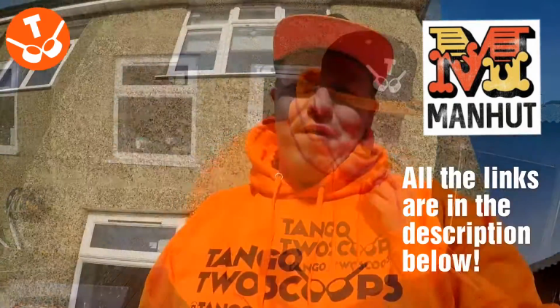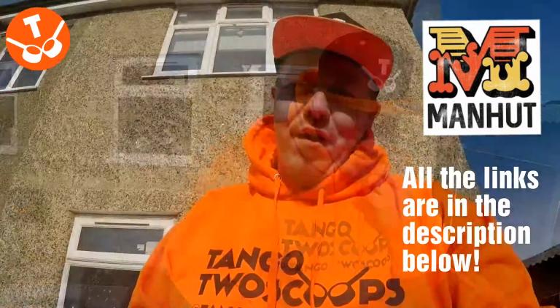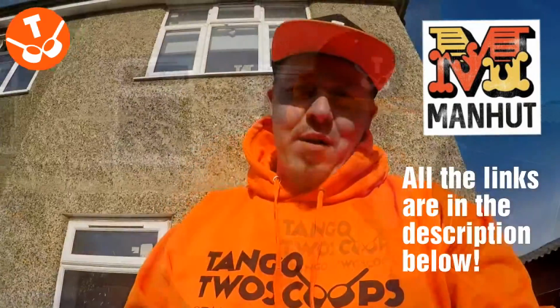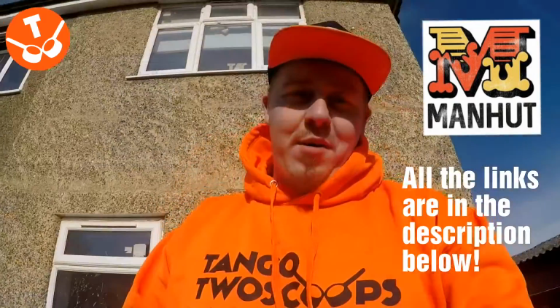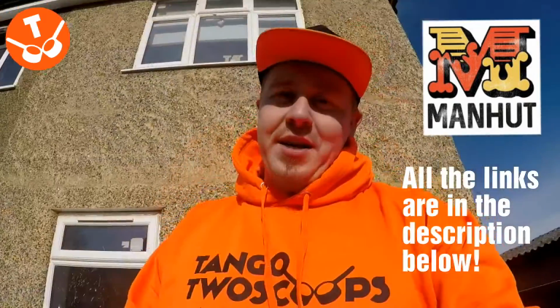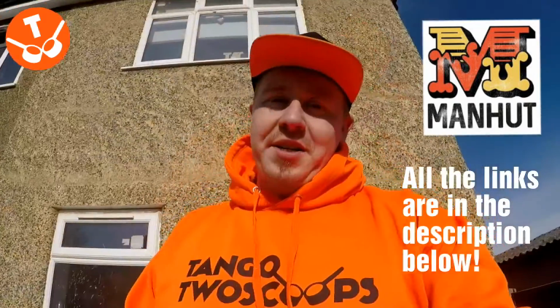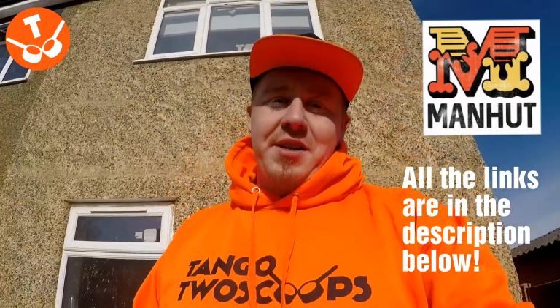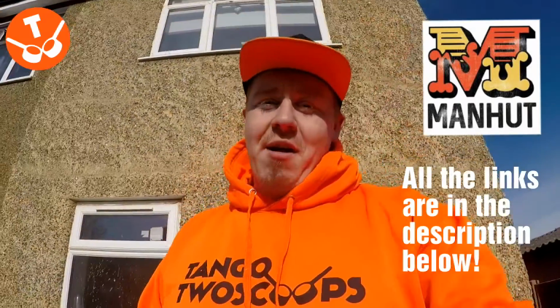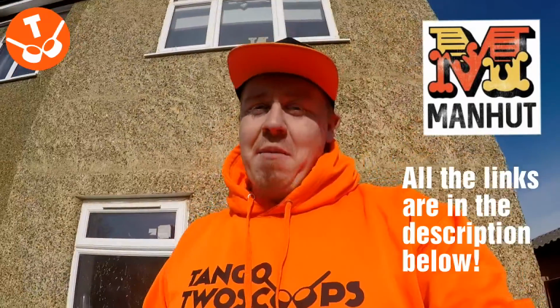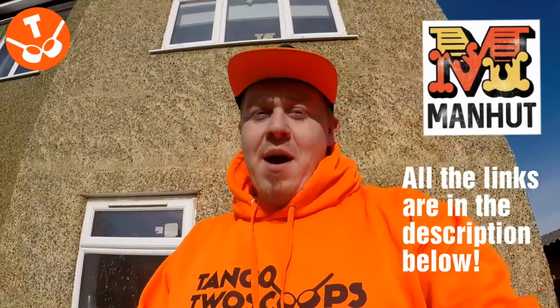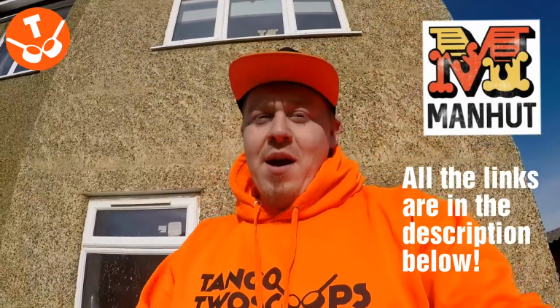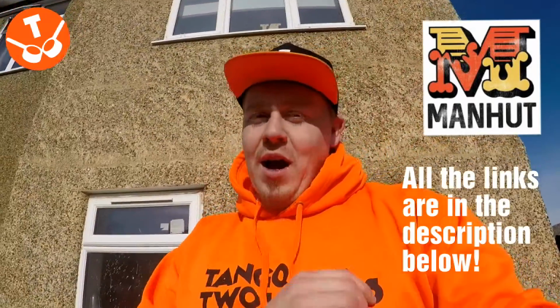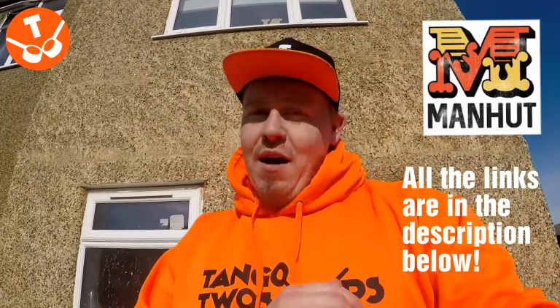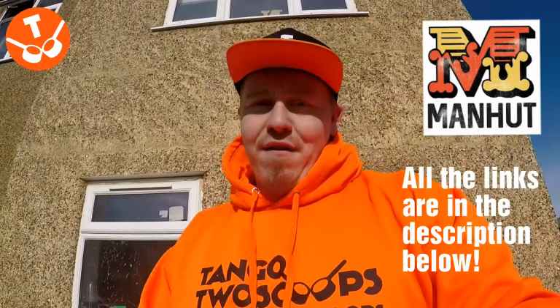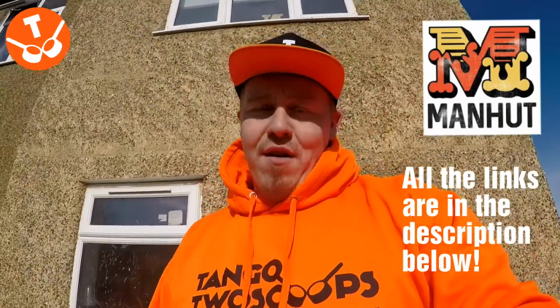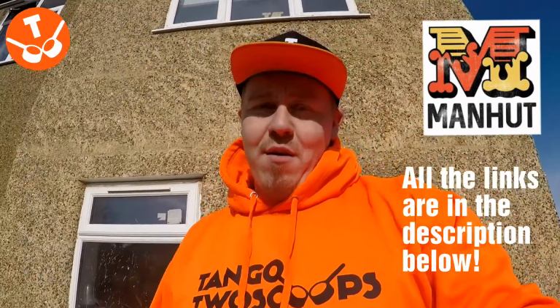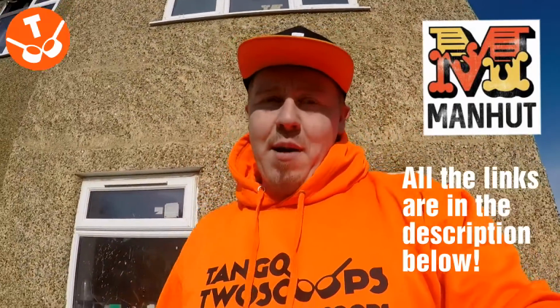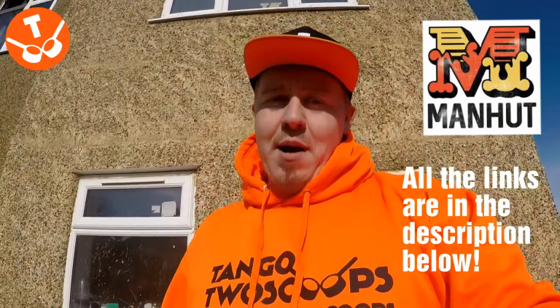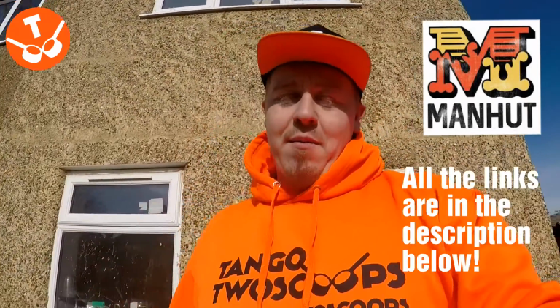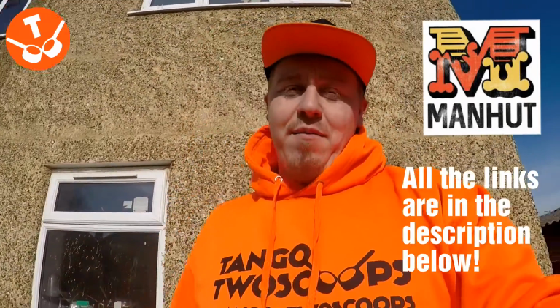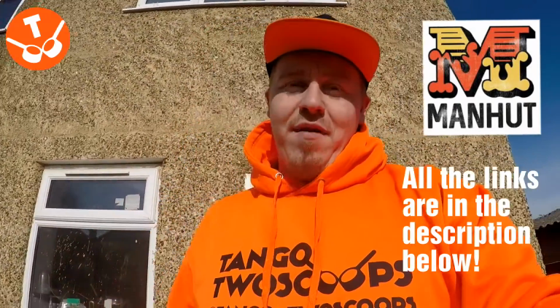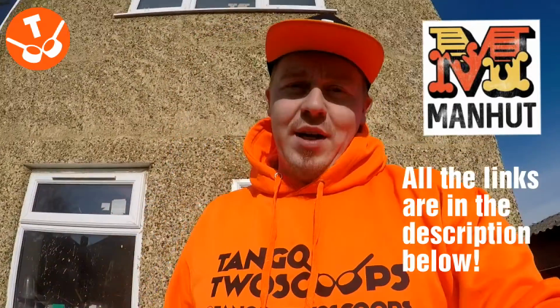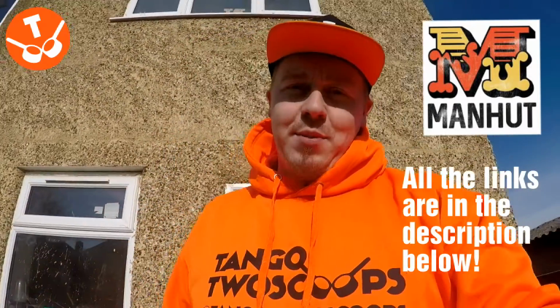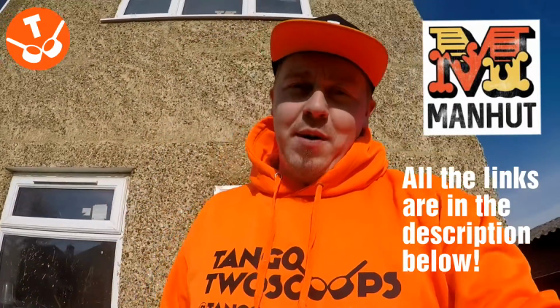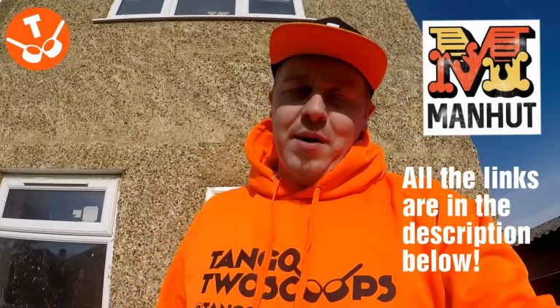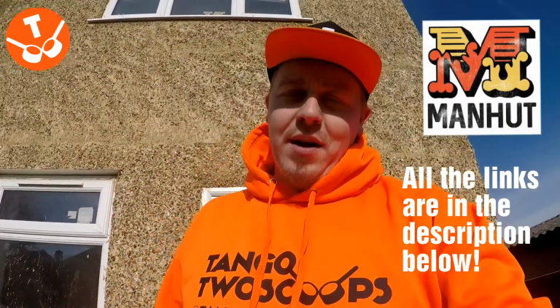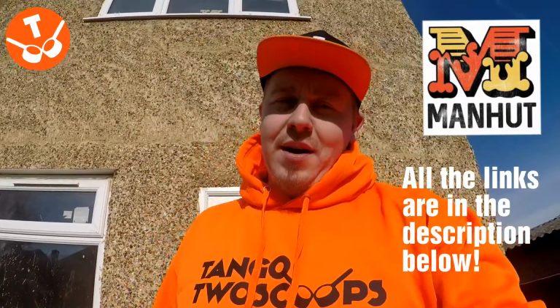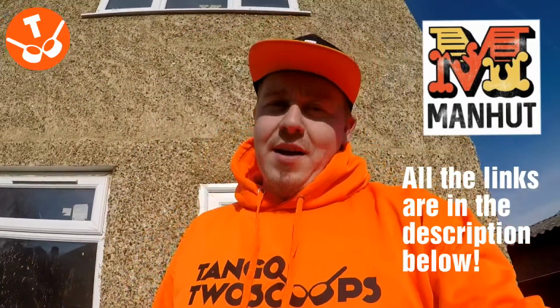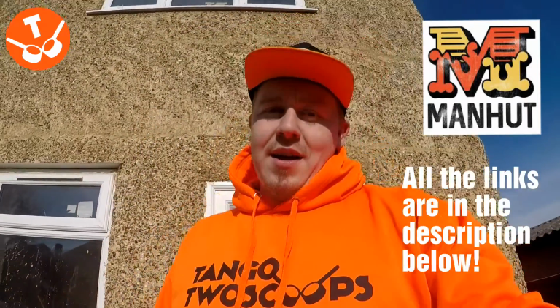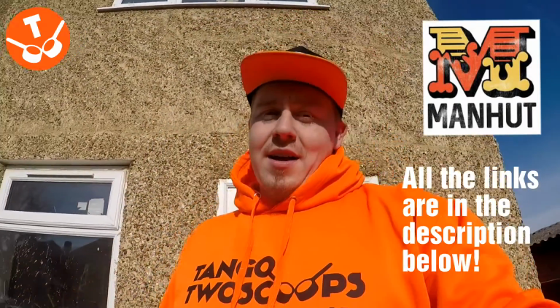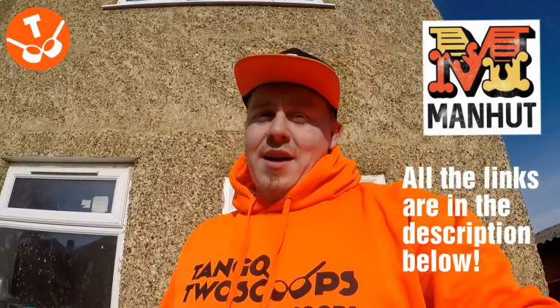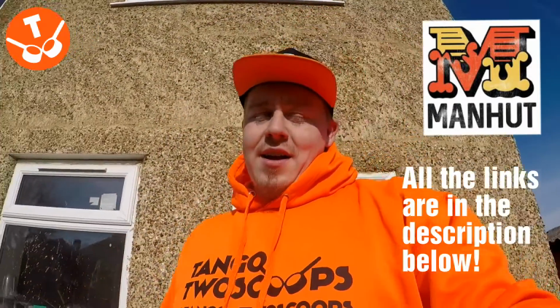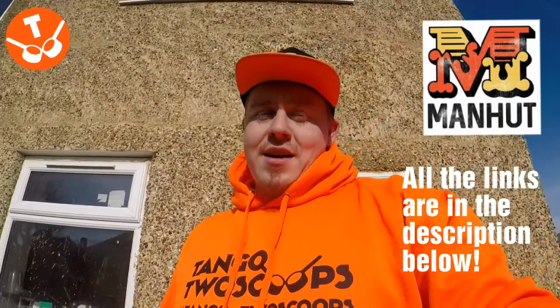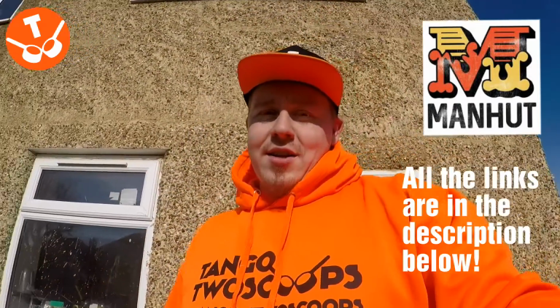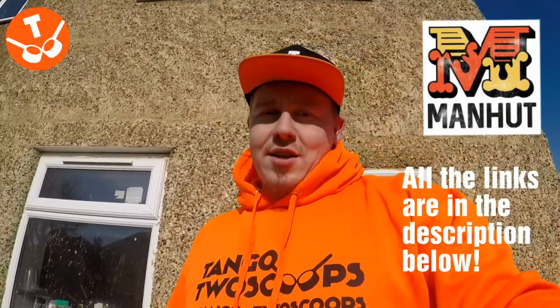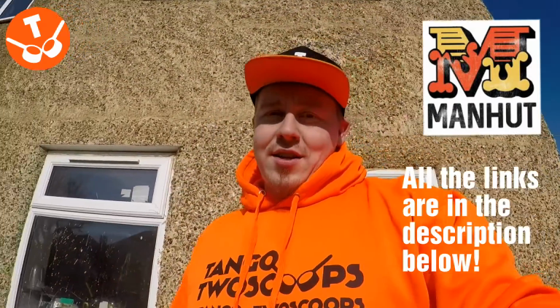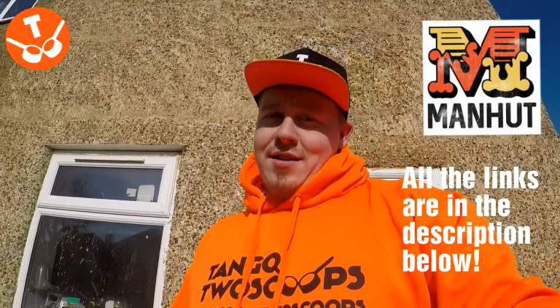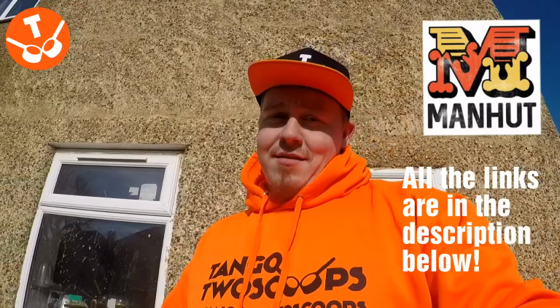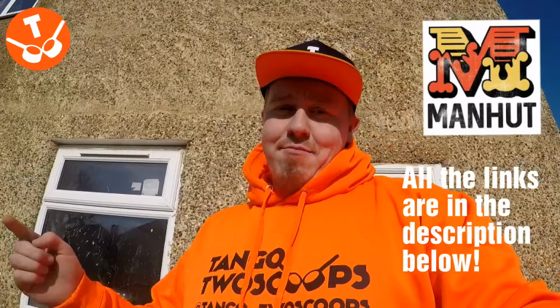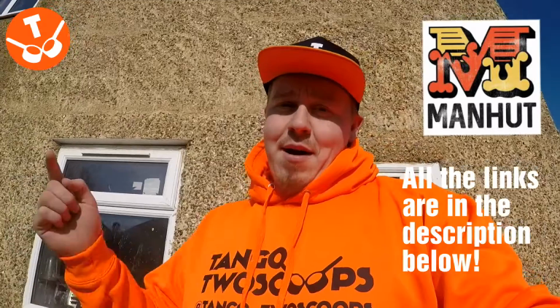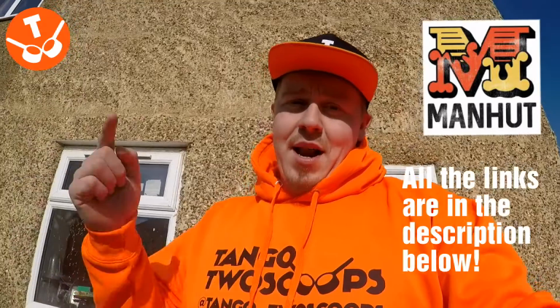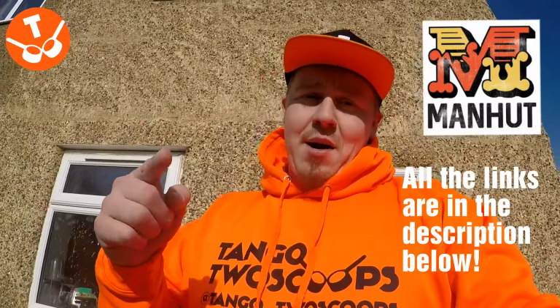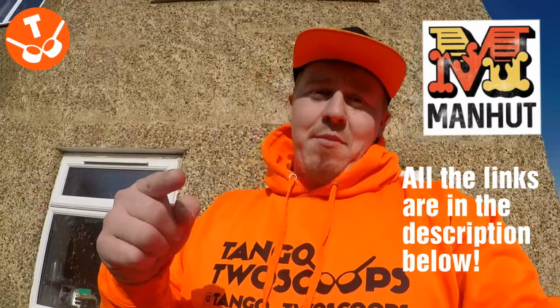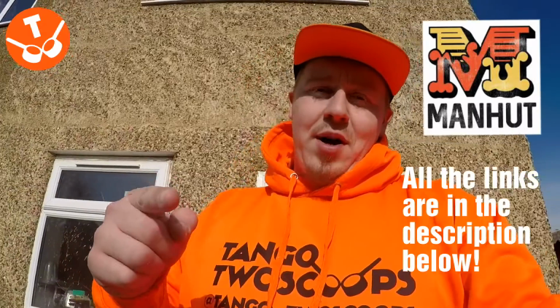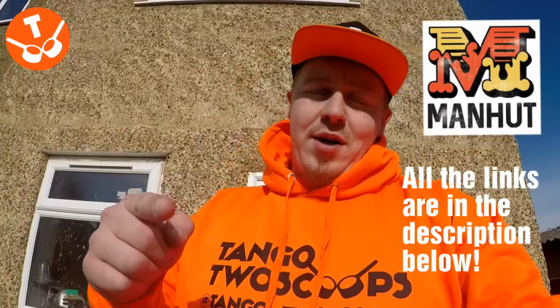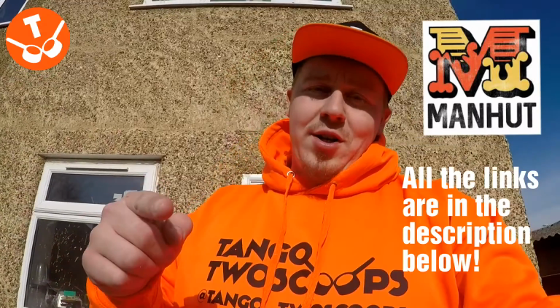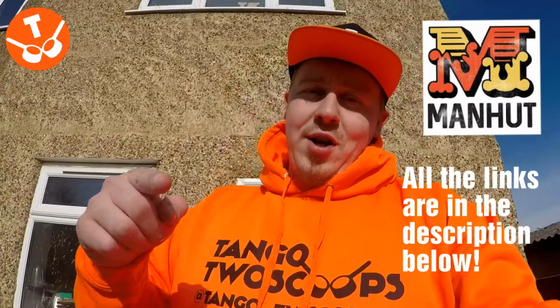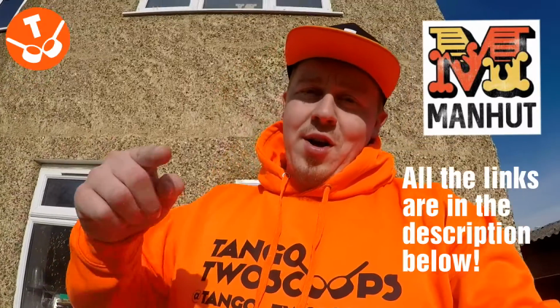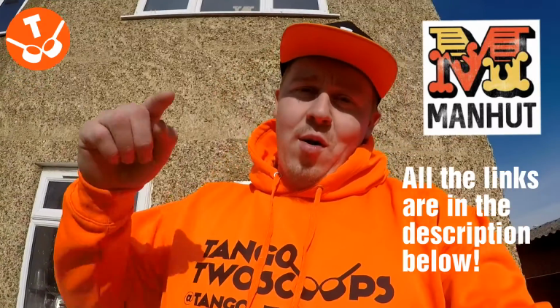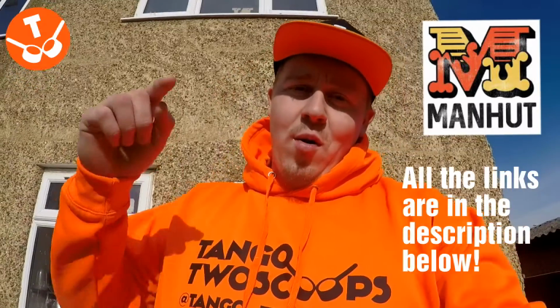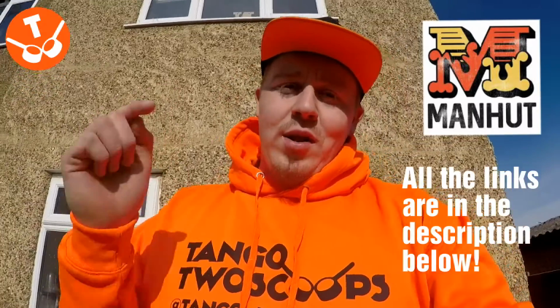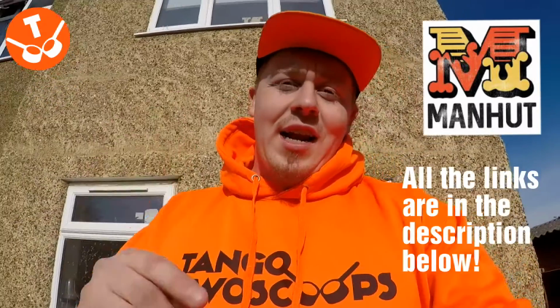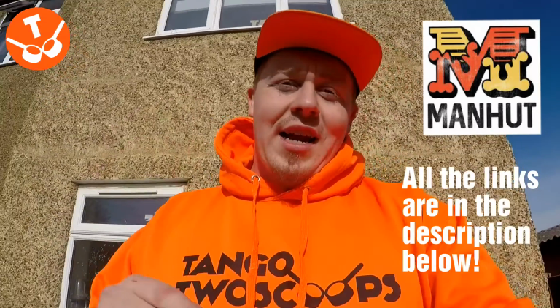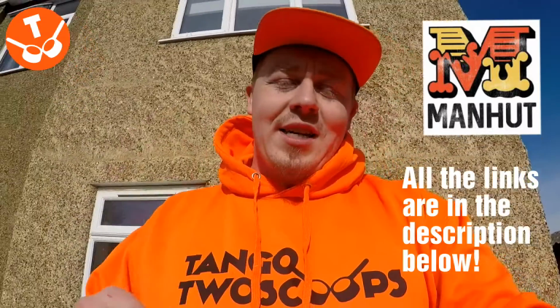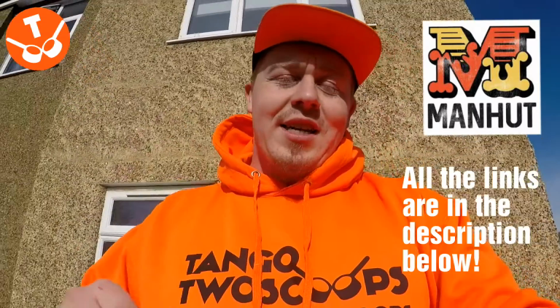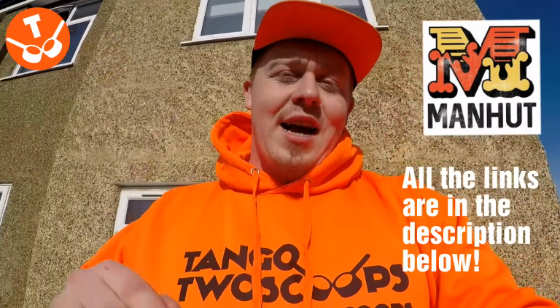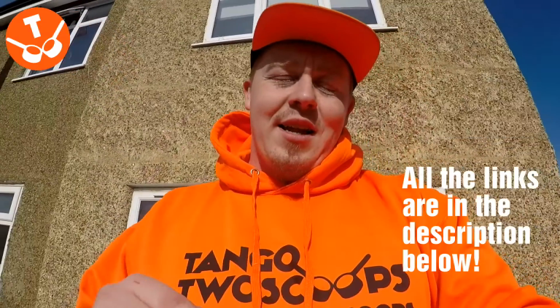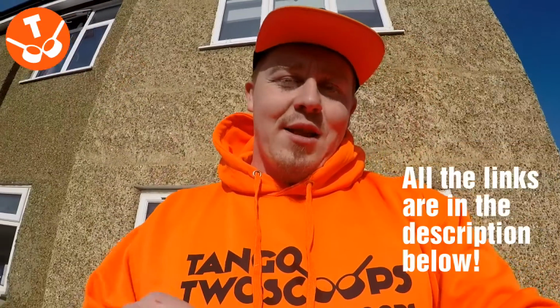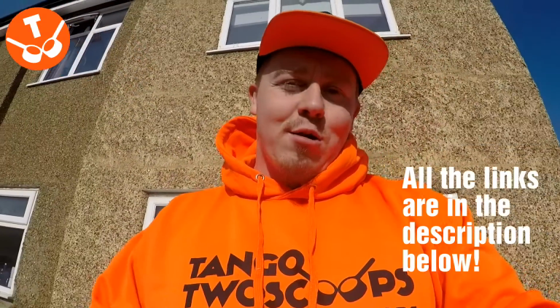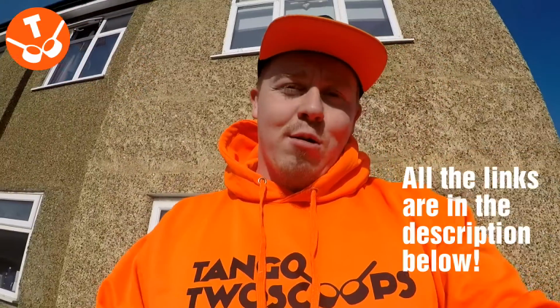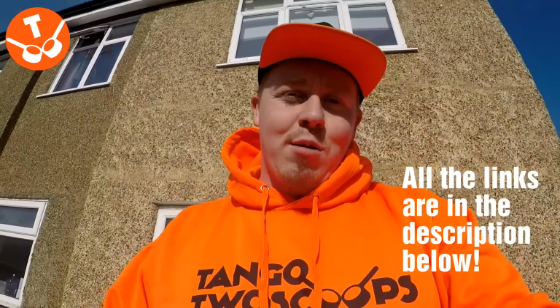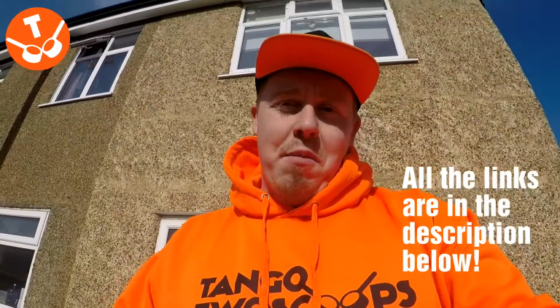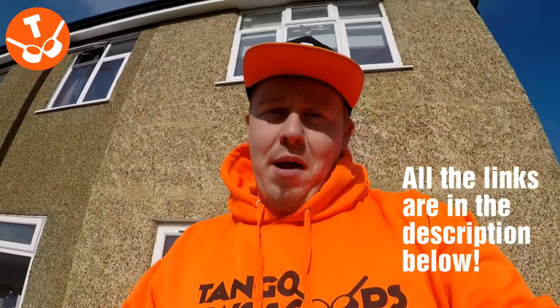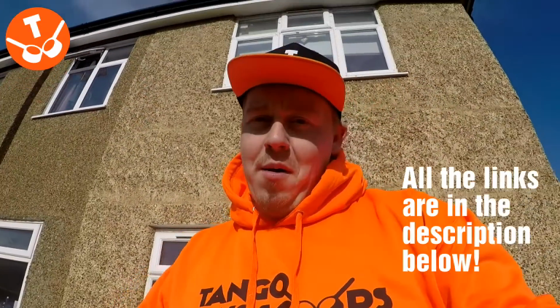Go follow him on Instagram, go follow him on Facebook — just Manhut Merch. All the links are down in the description below.